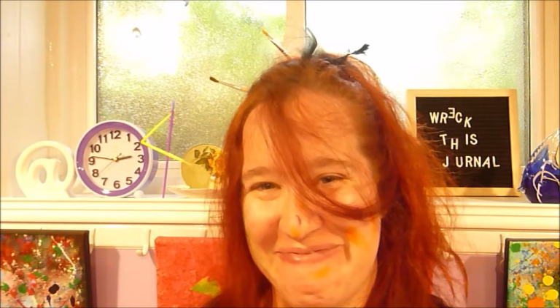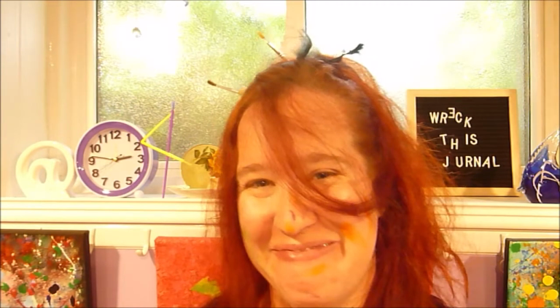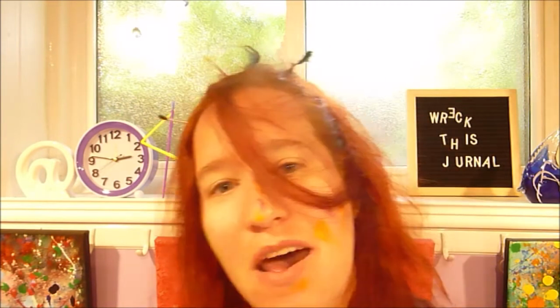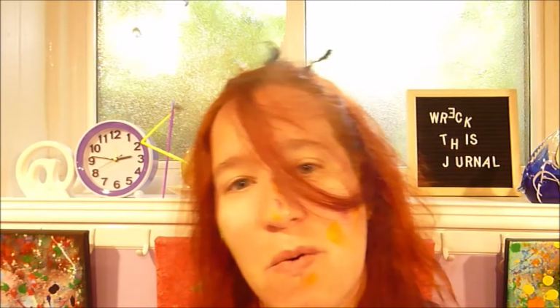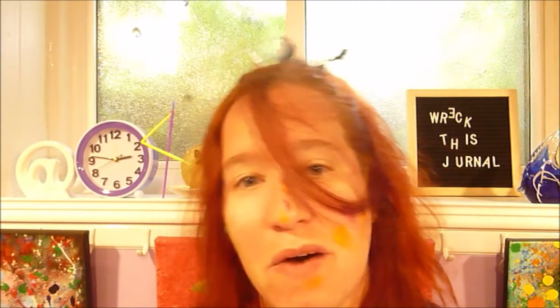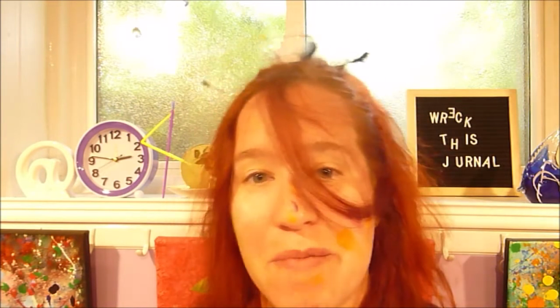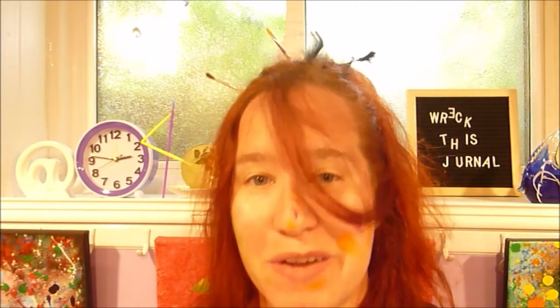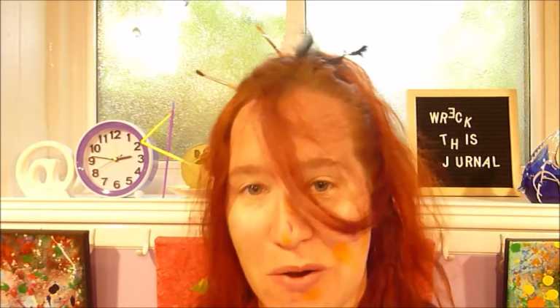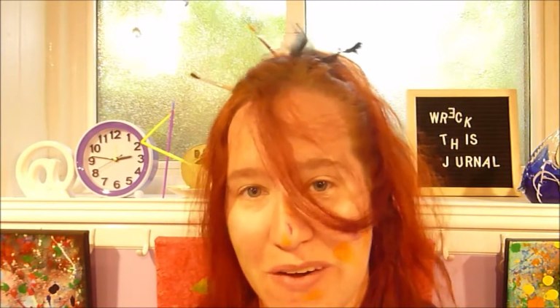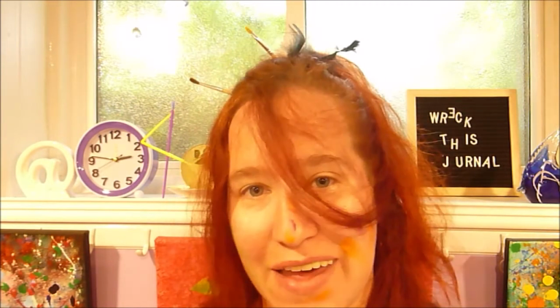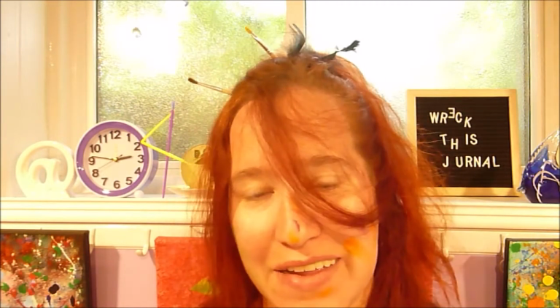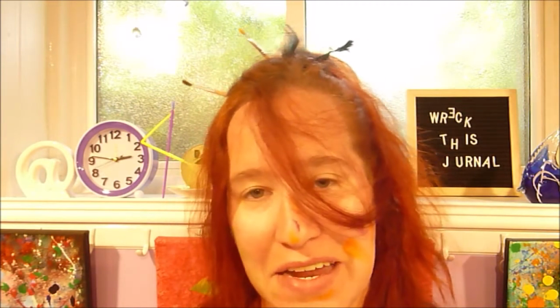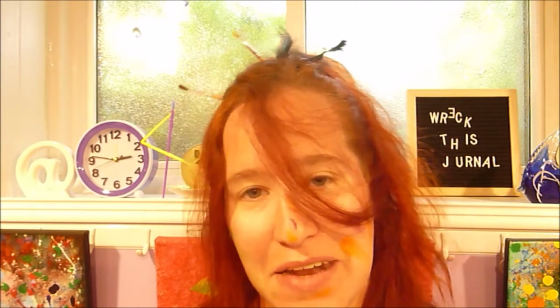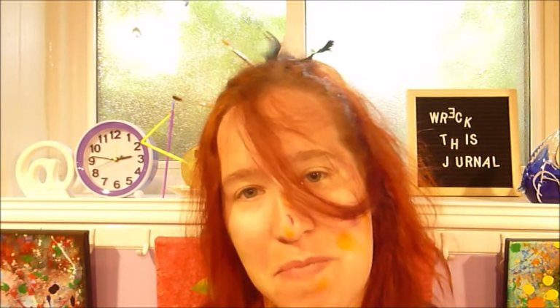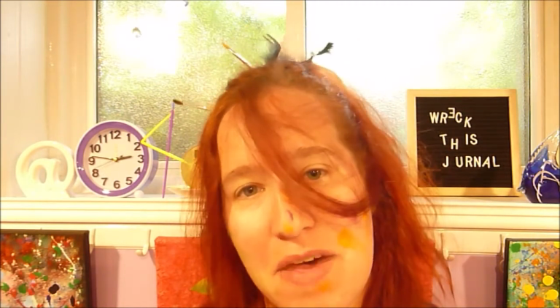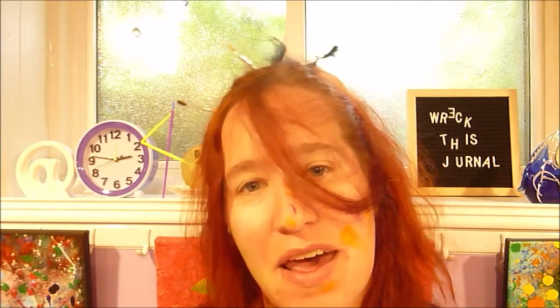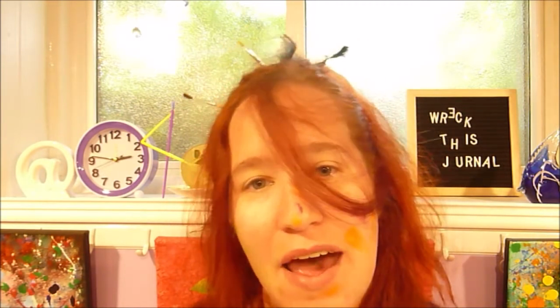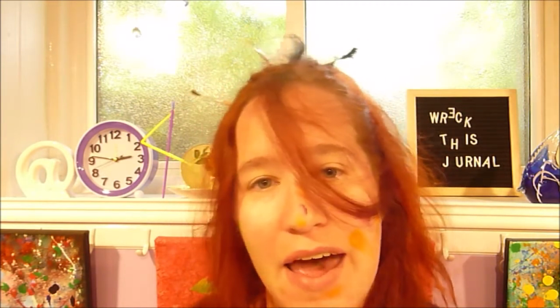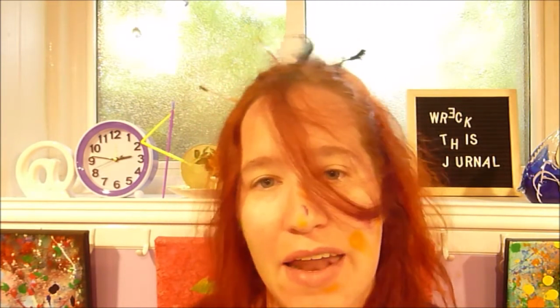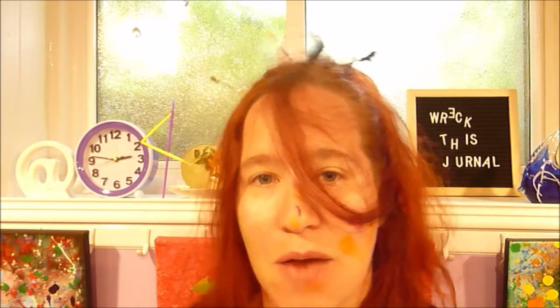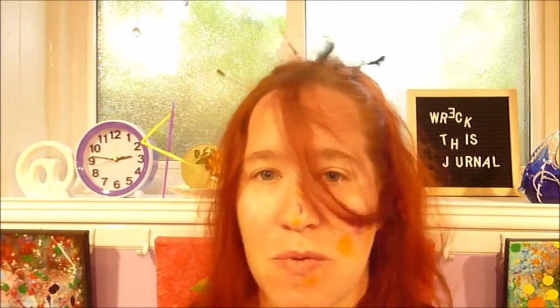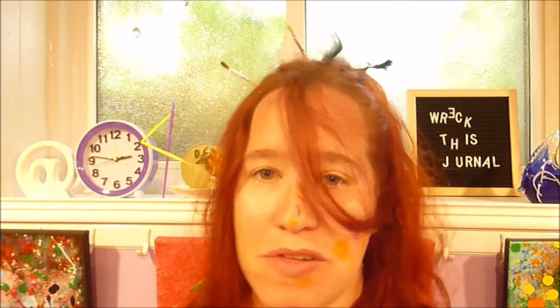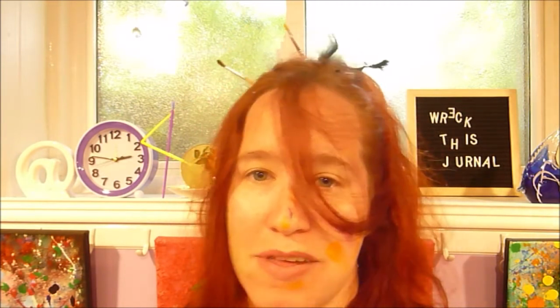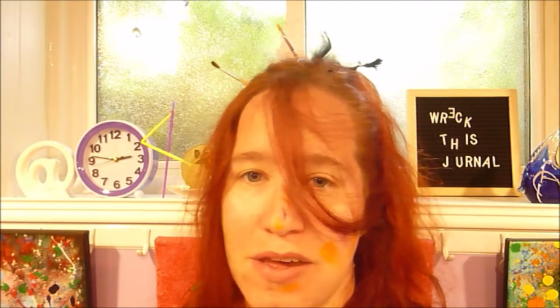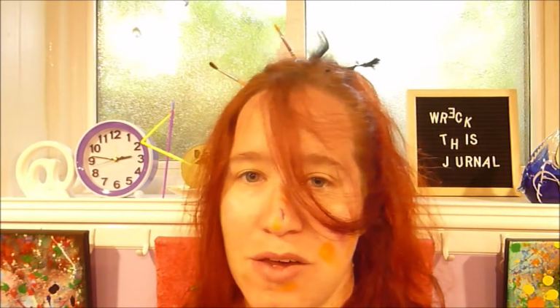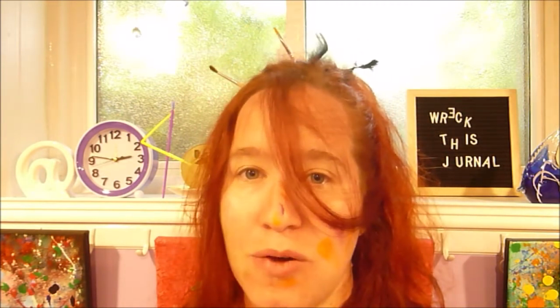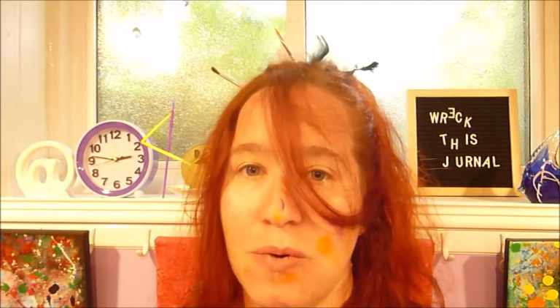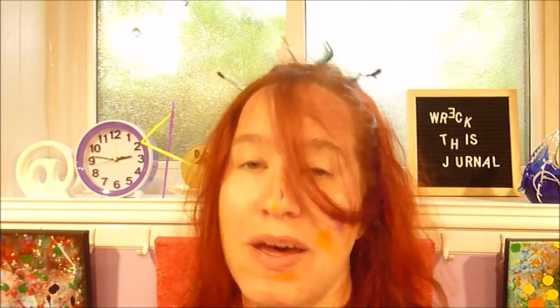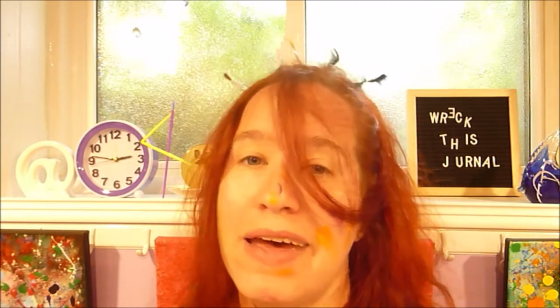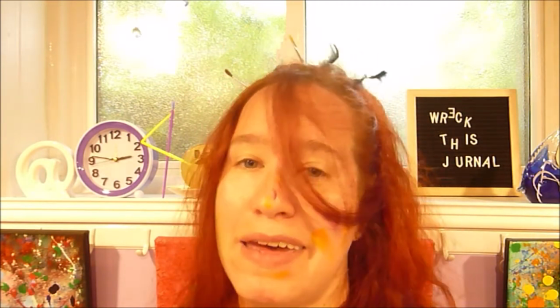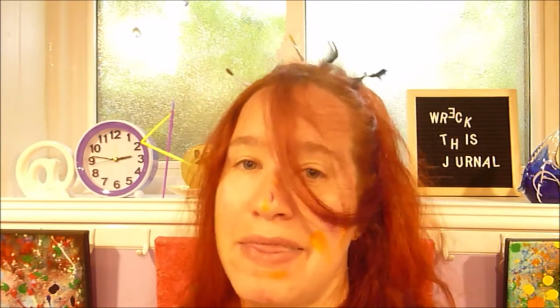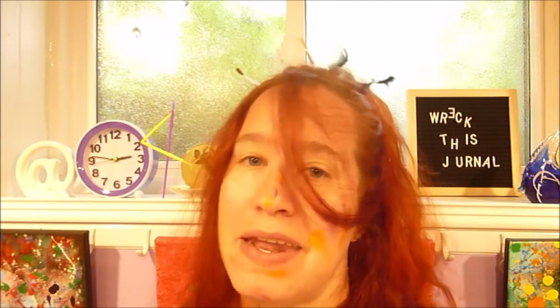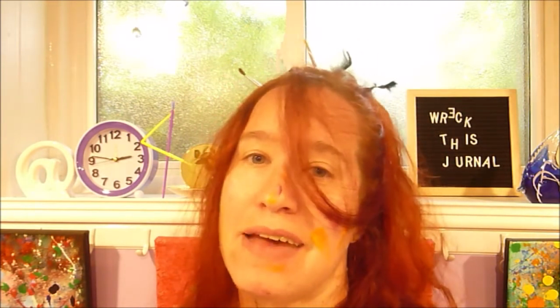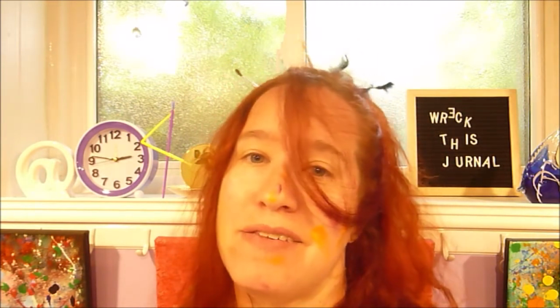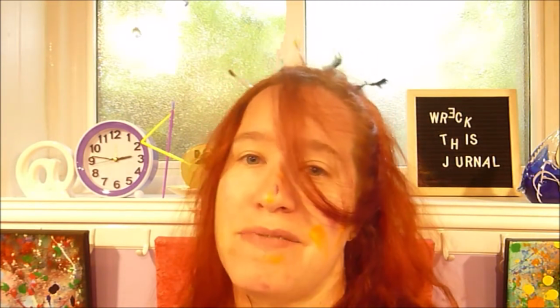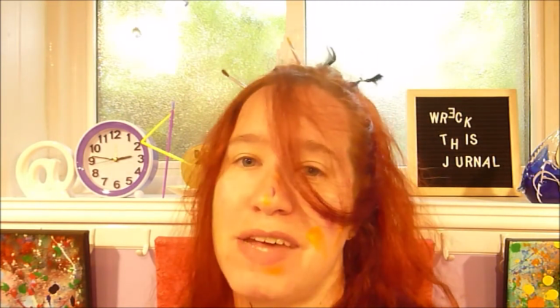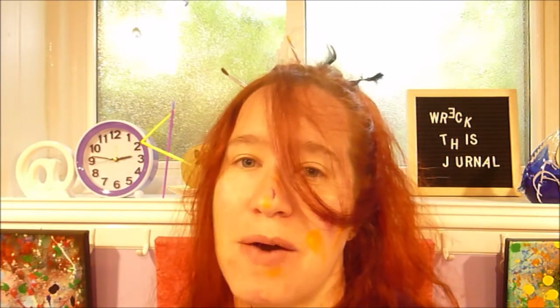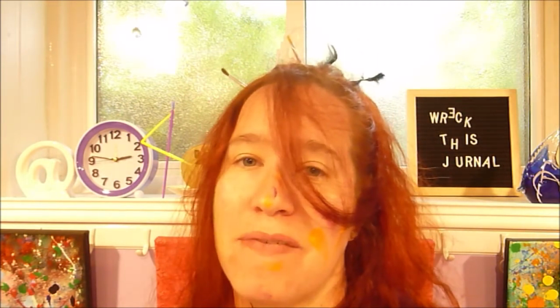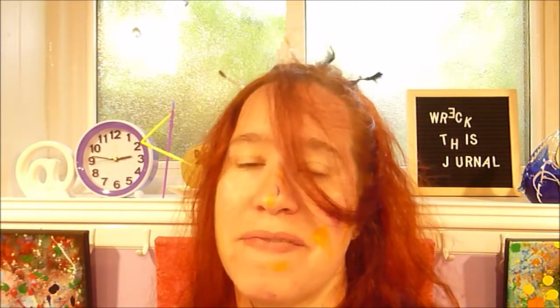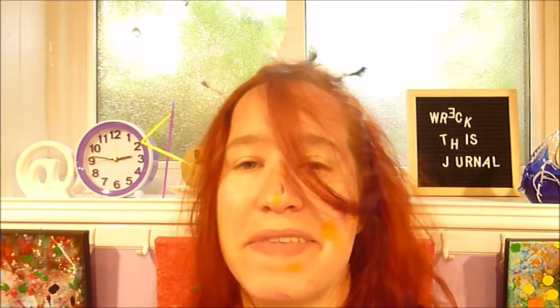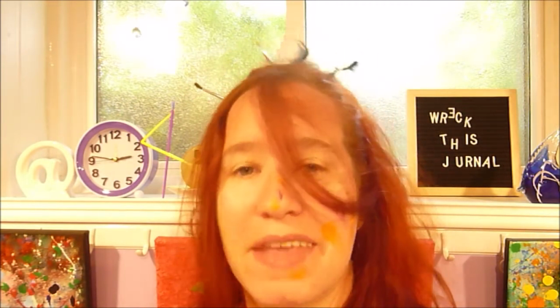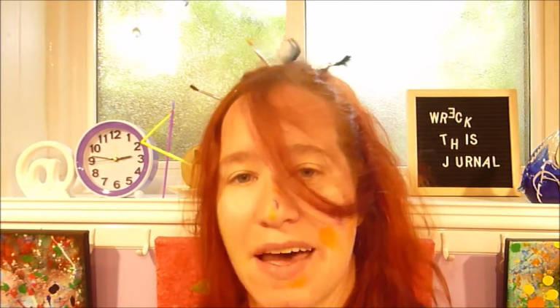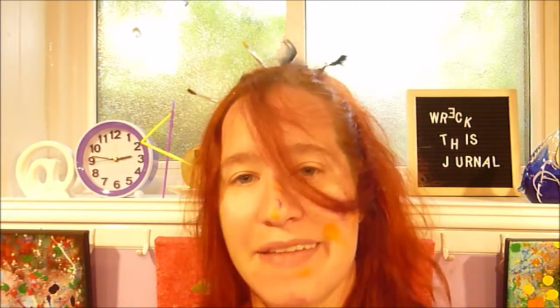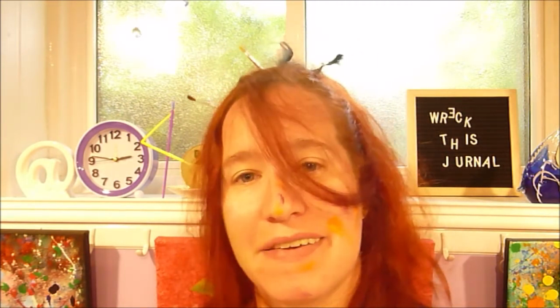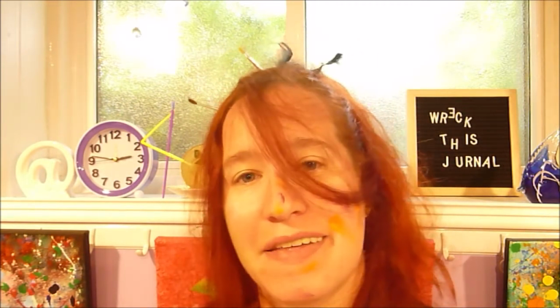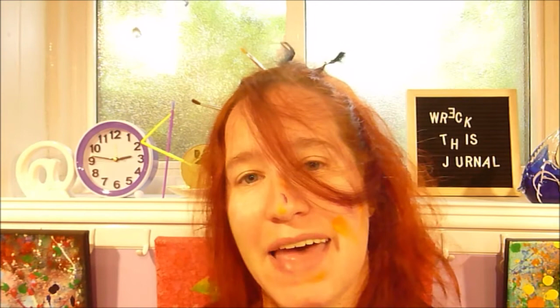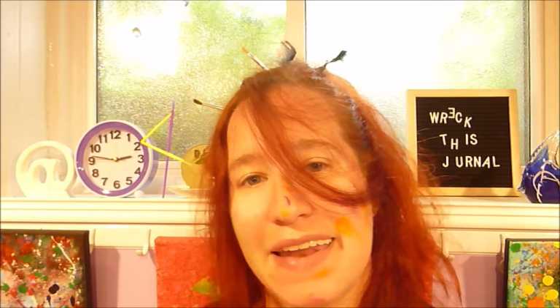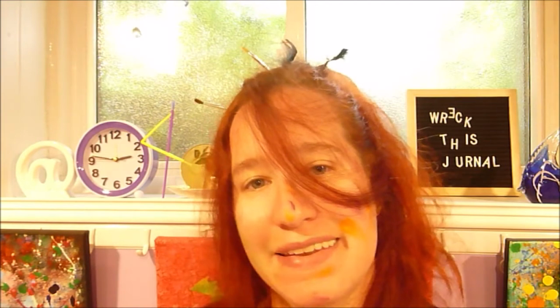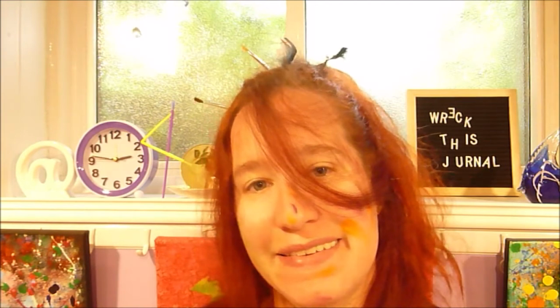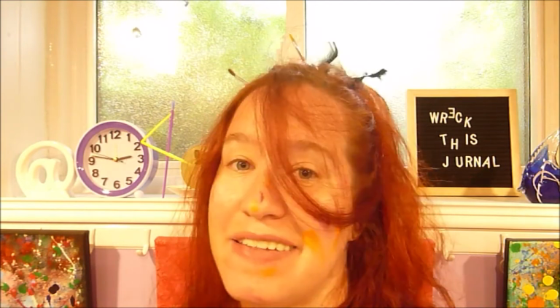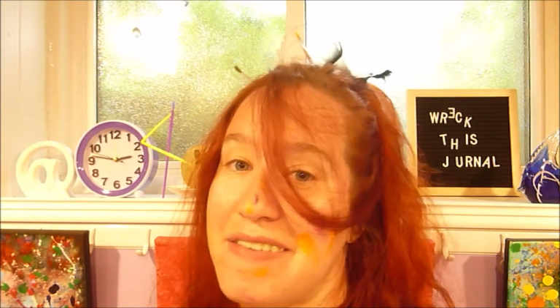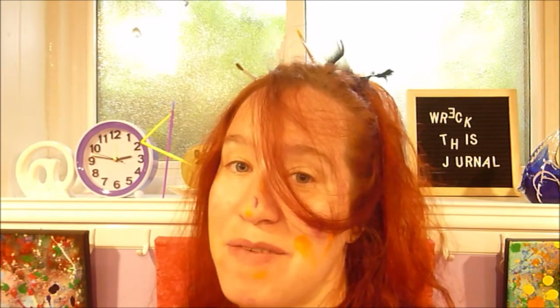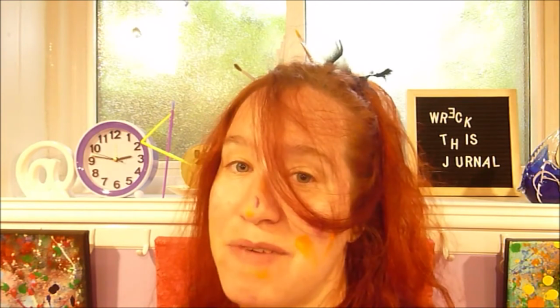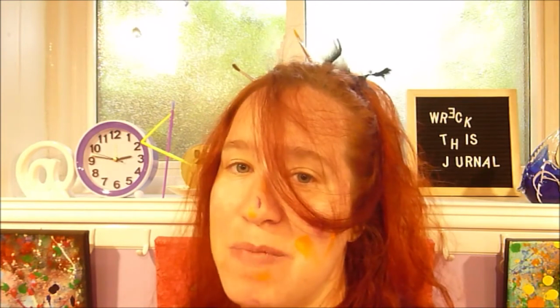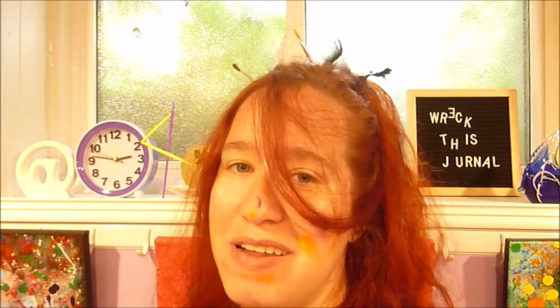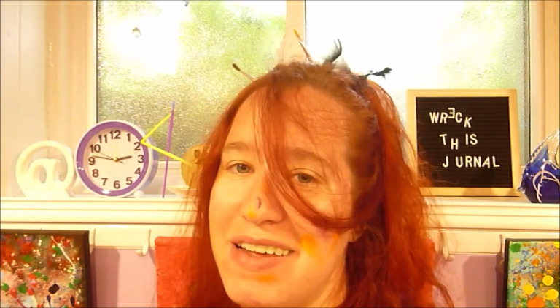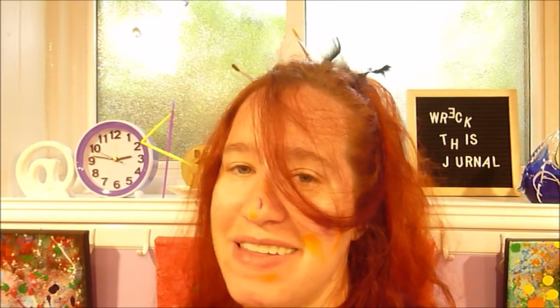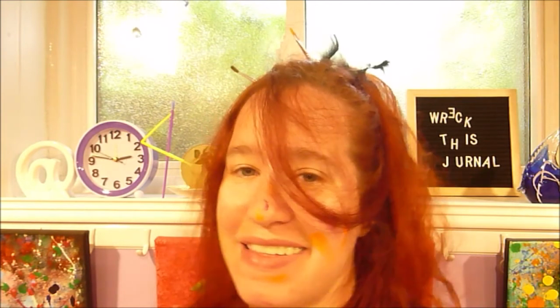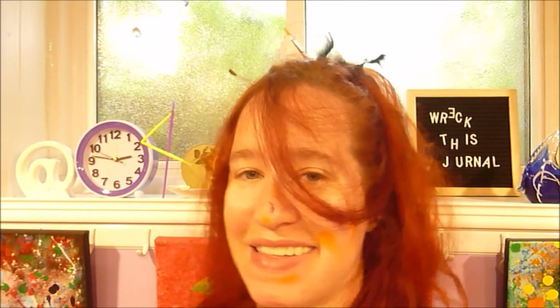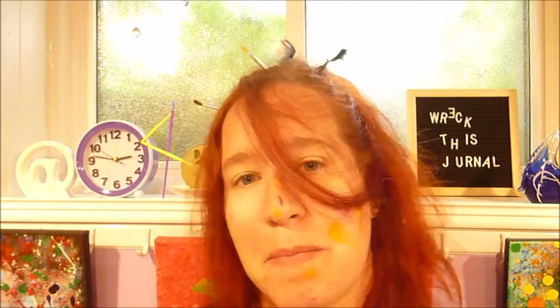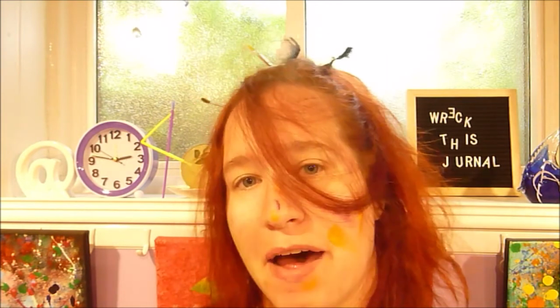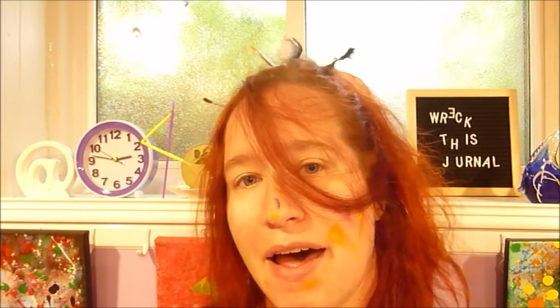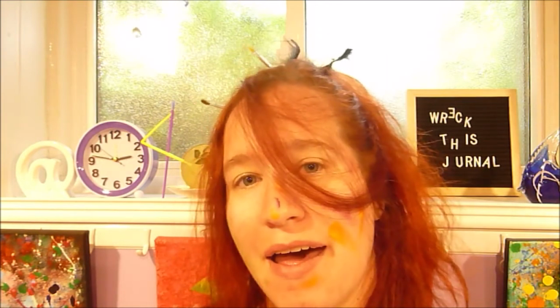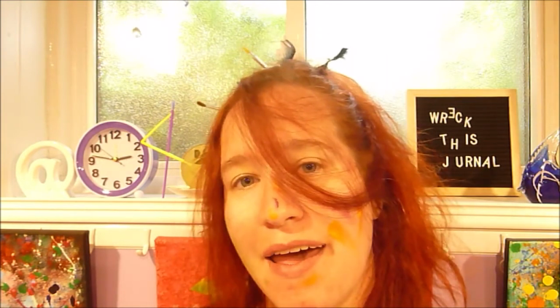I'm going to go get cleaned up and I will see you in the next video. Until then, stay fabulous. Bye!